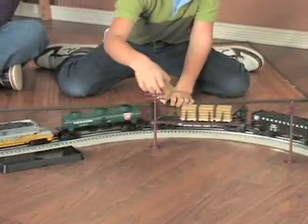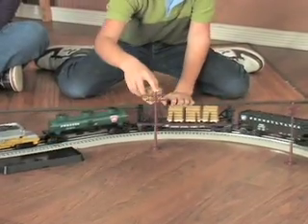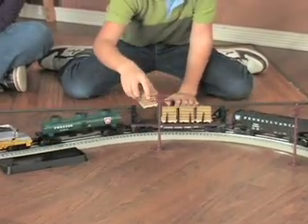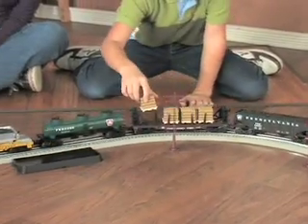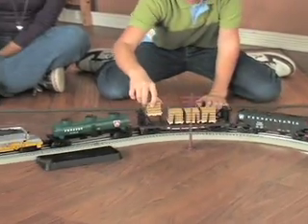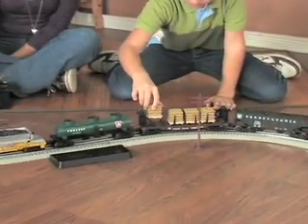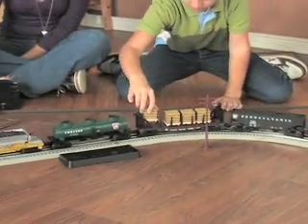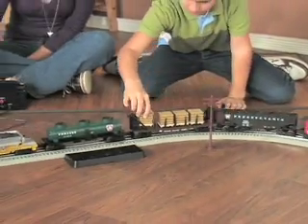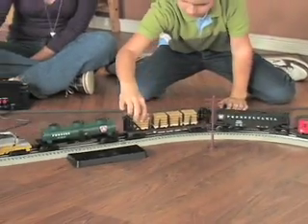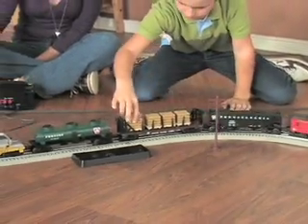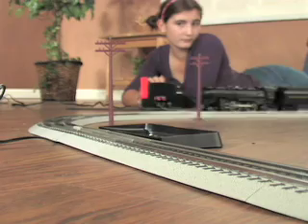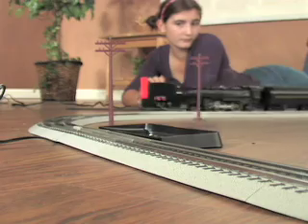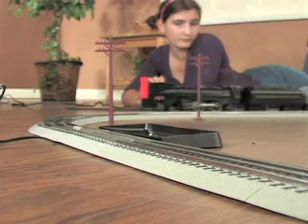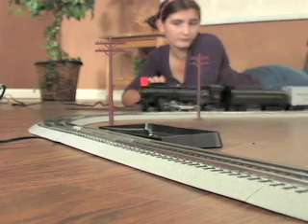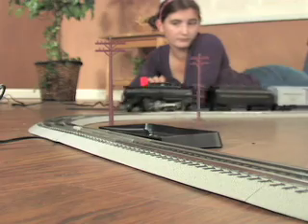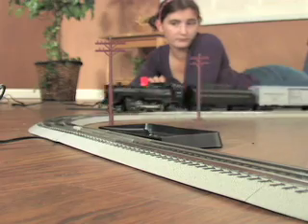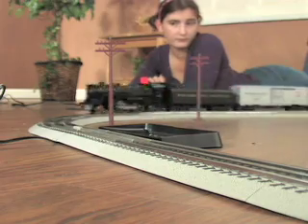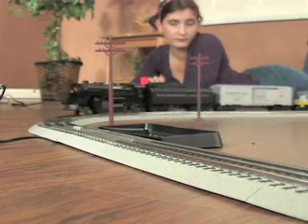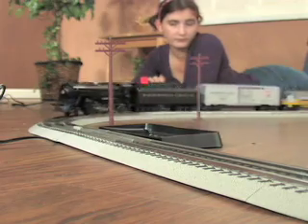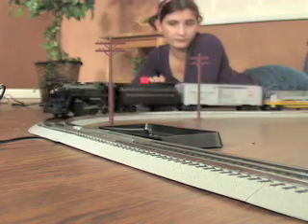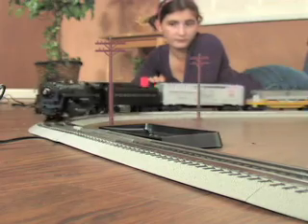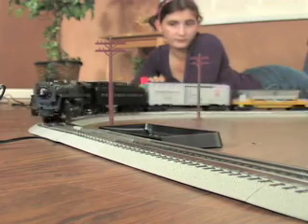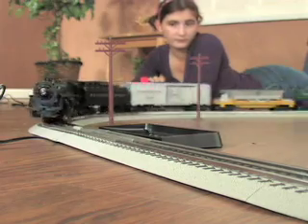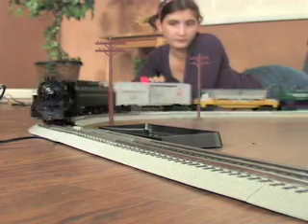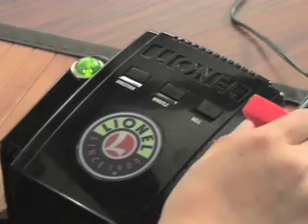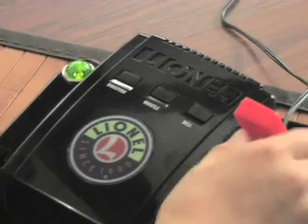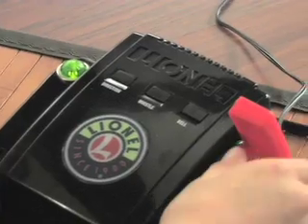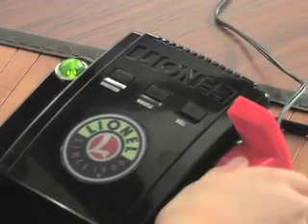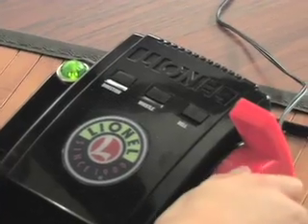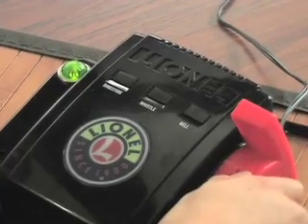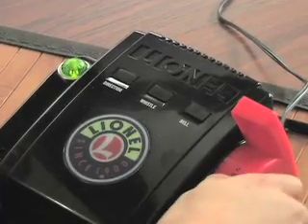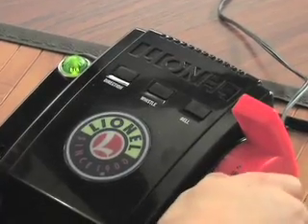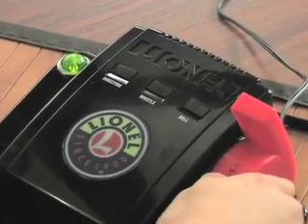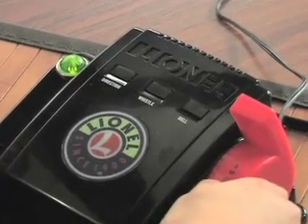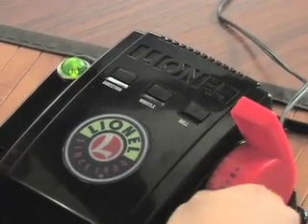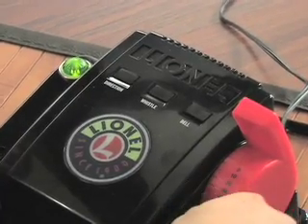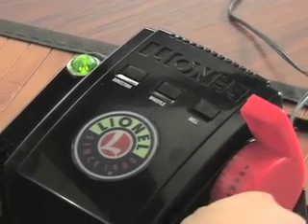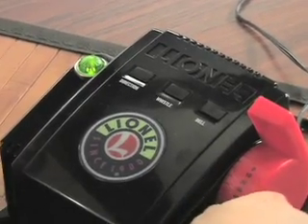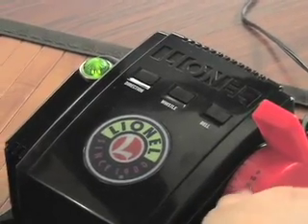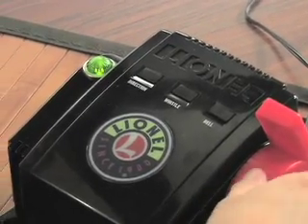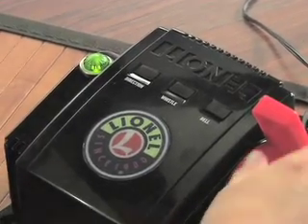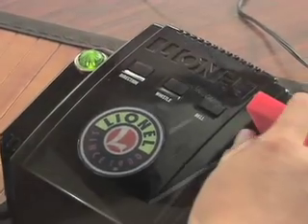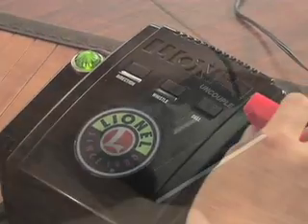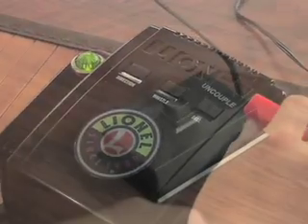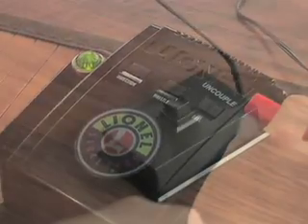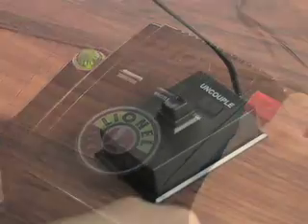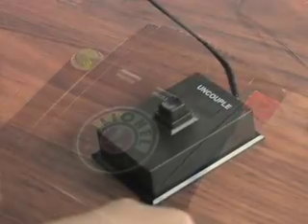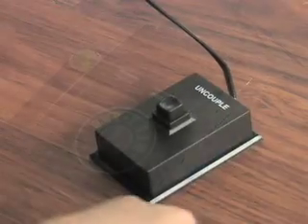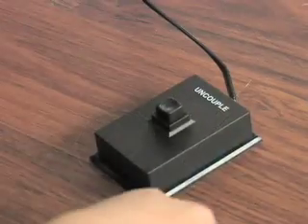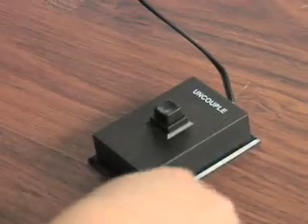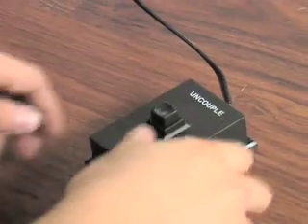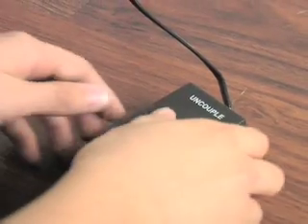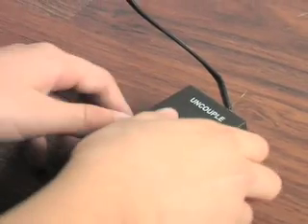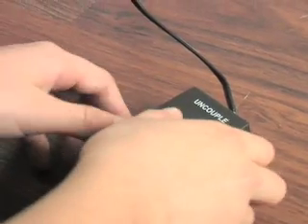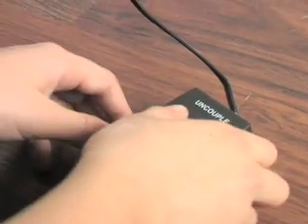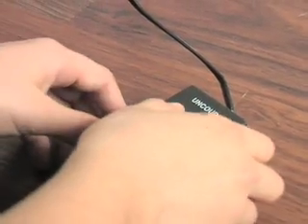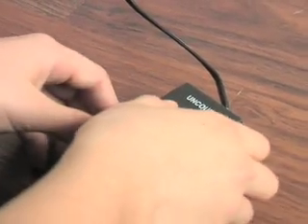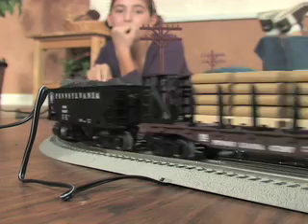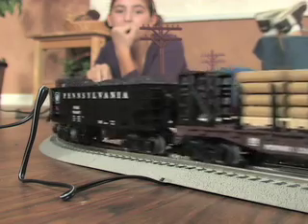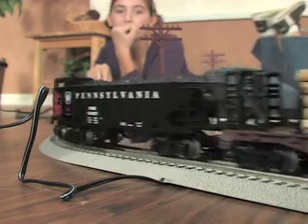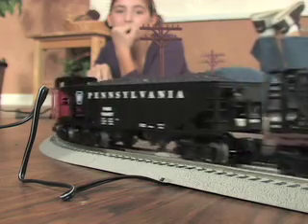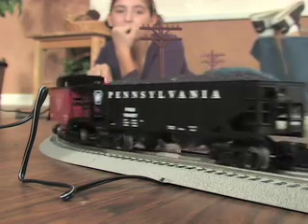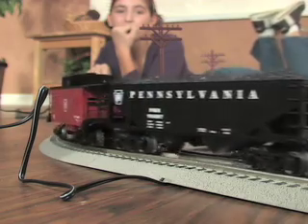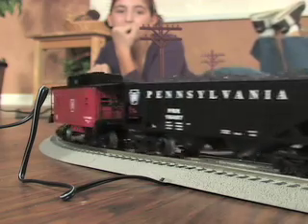It's Casey Jones time! You're the engineer, controlling the train's throttle from the AC transformer and operating the uncoupling mechanism that really works.